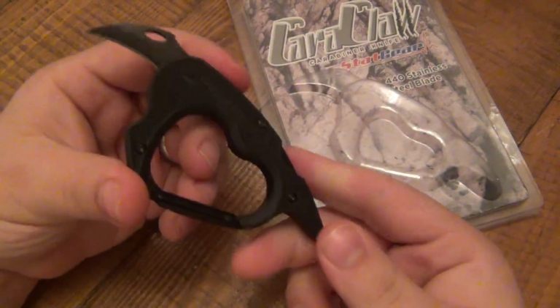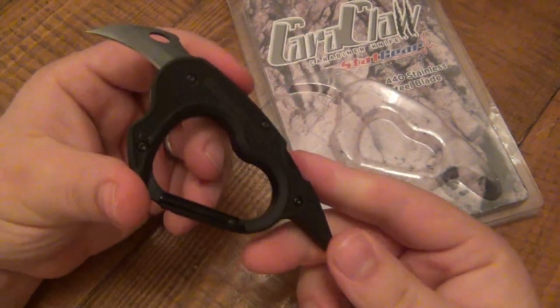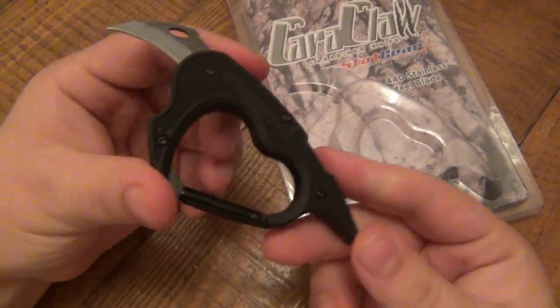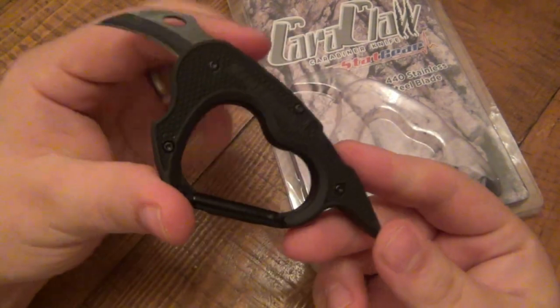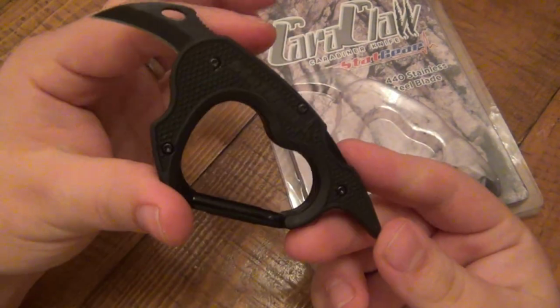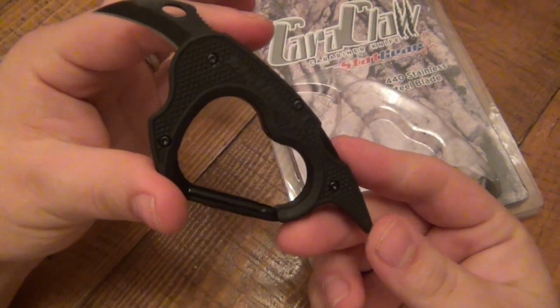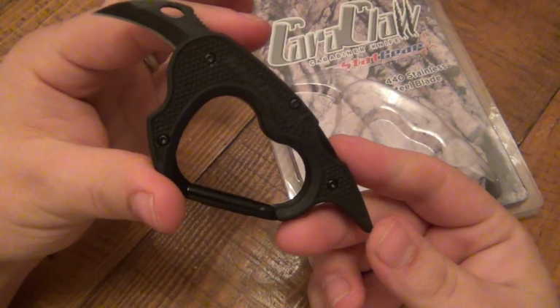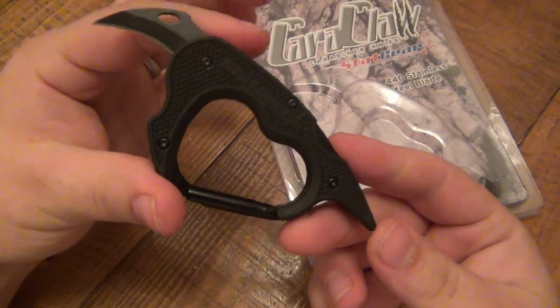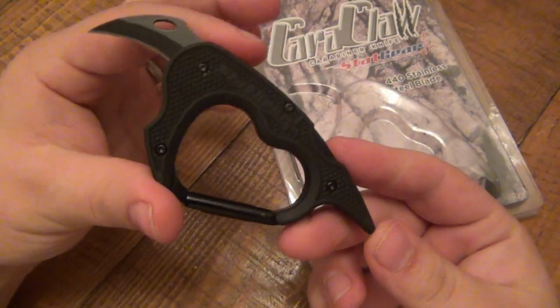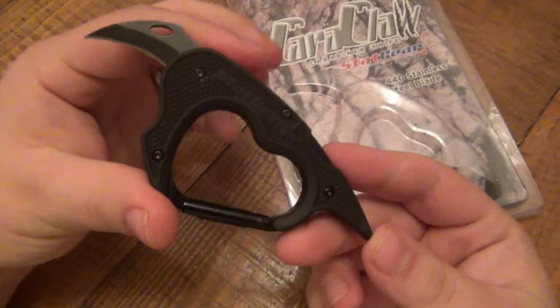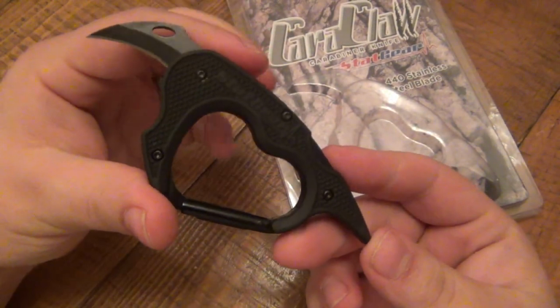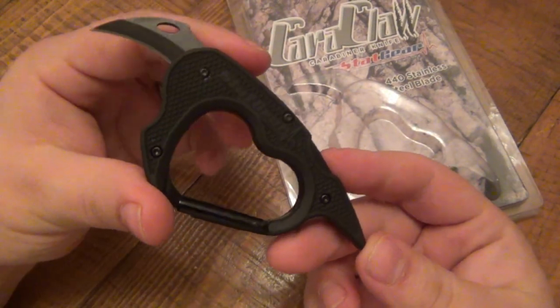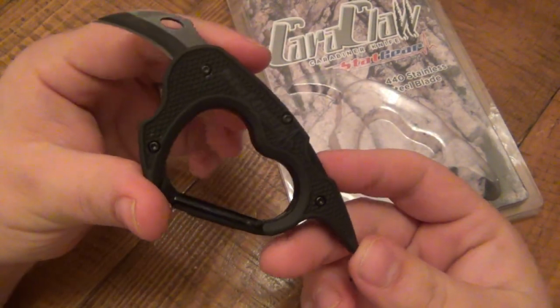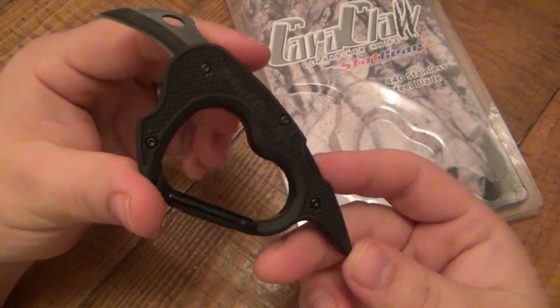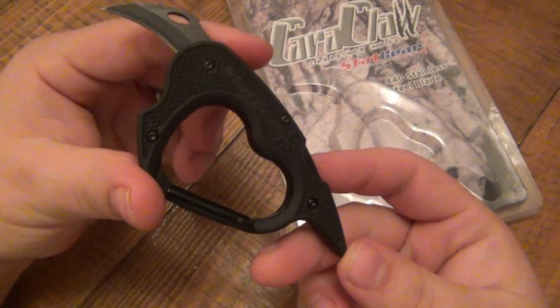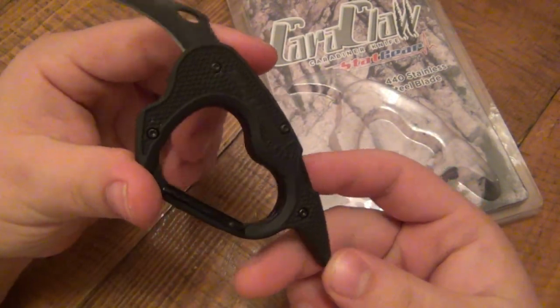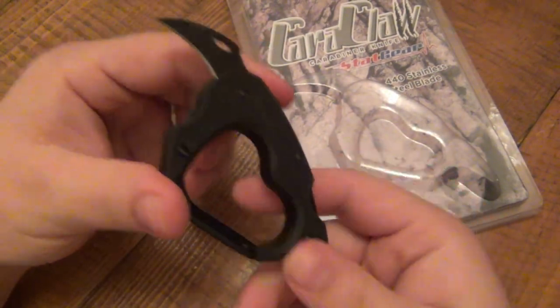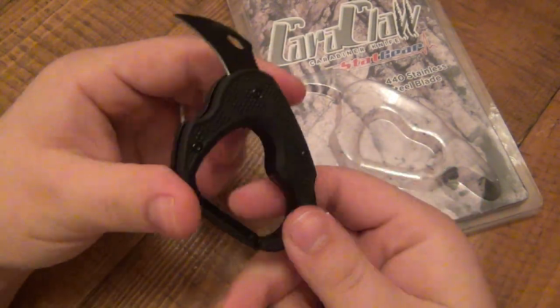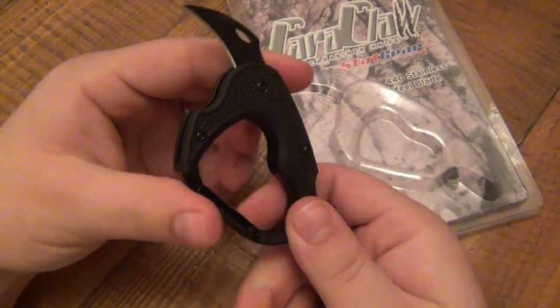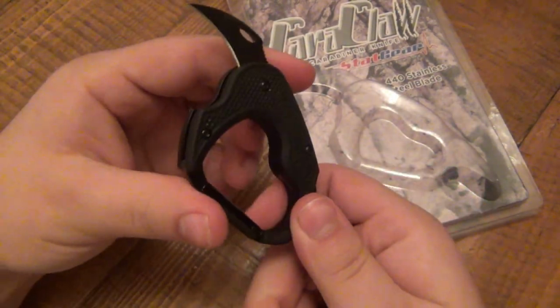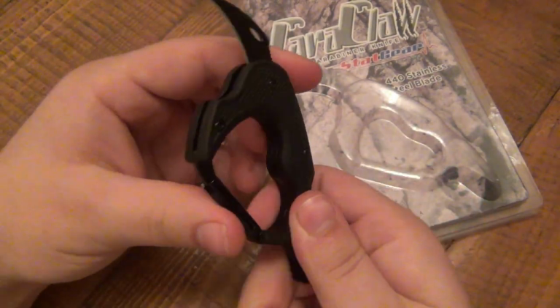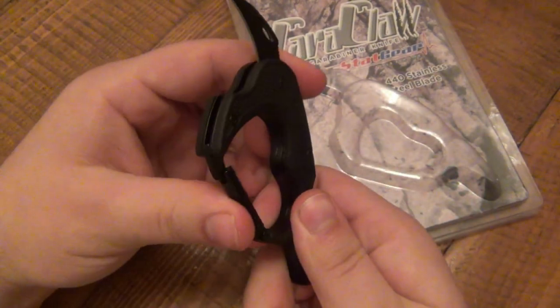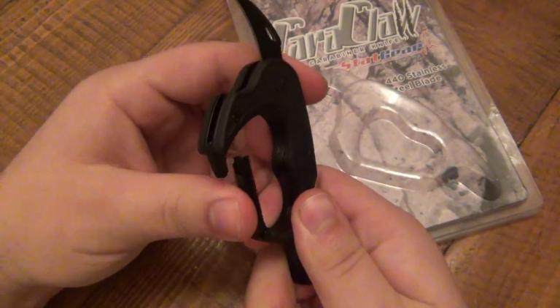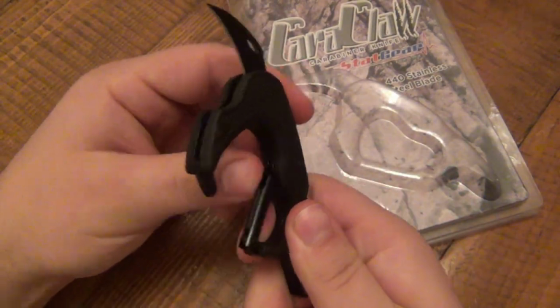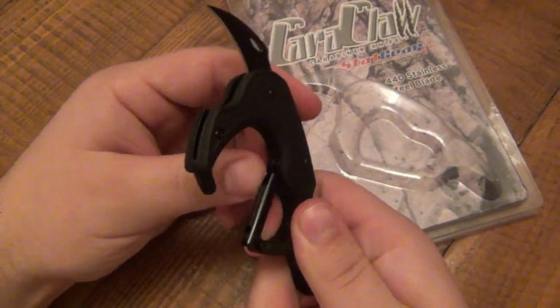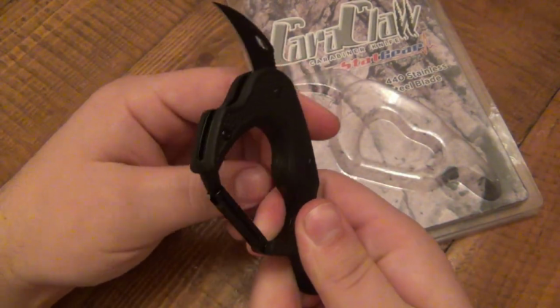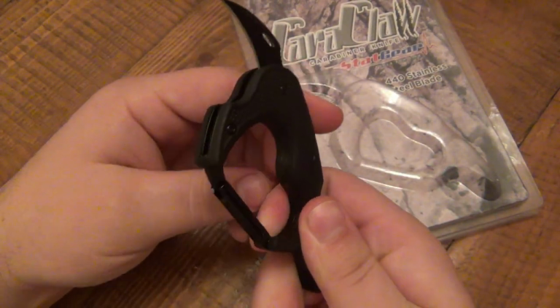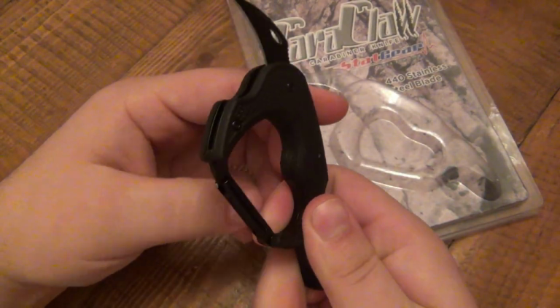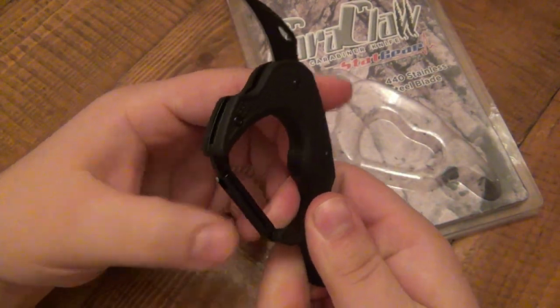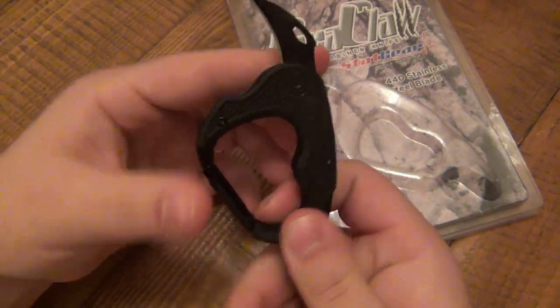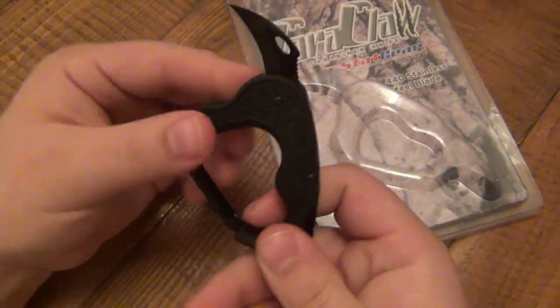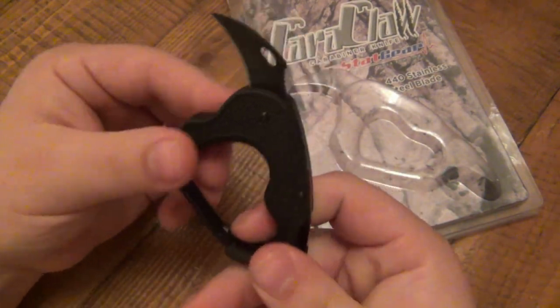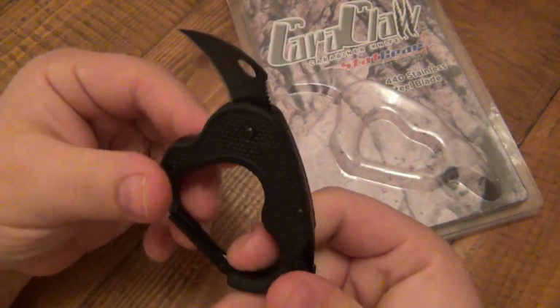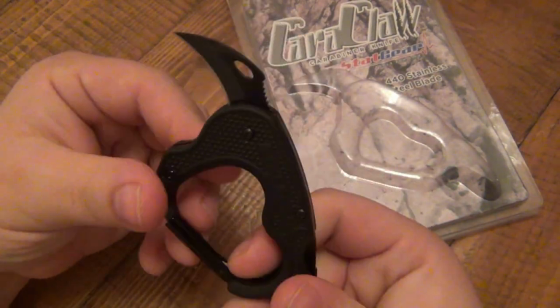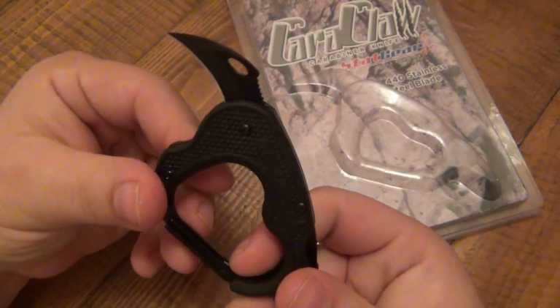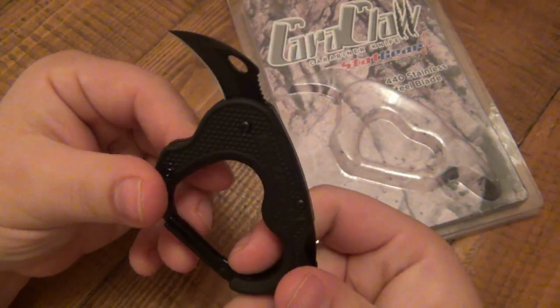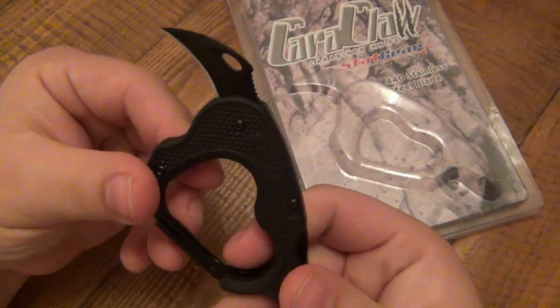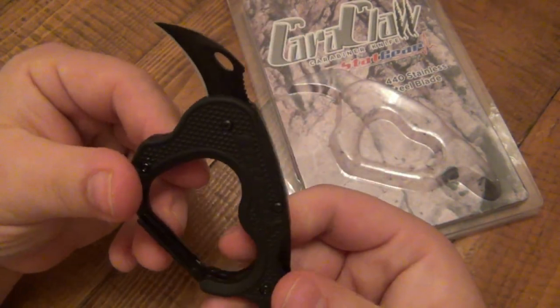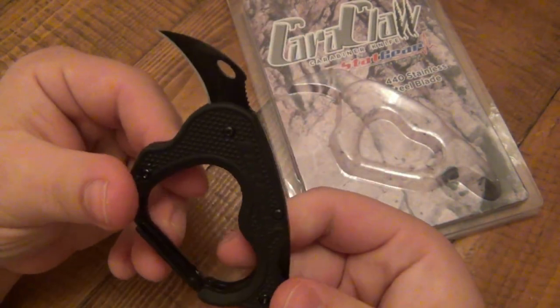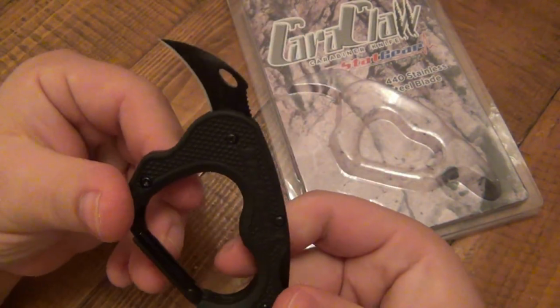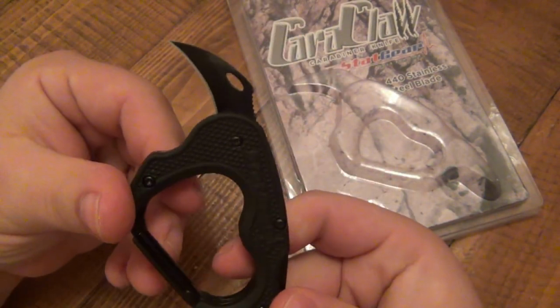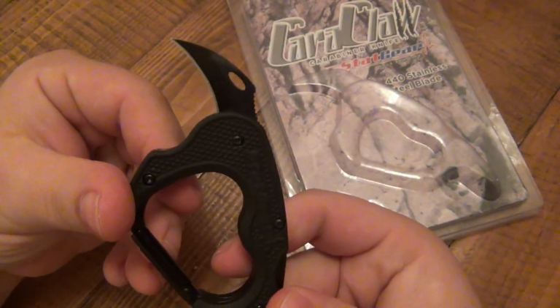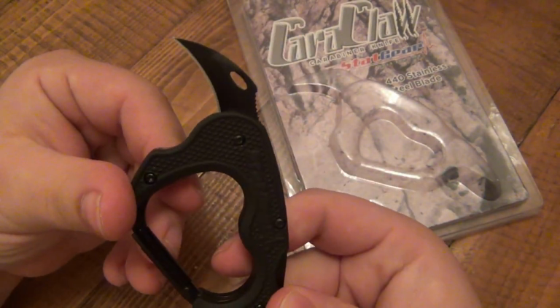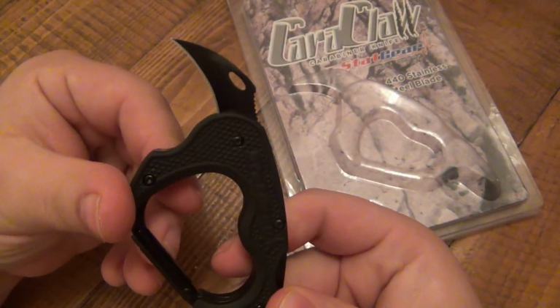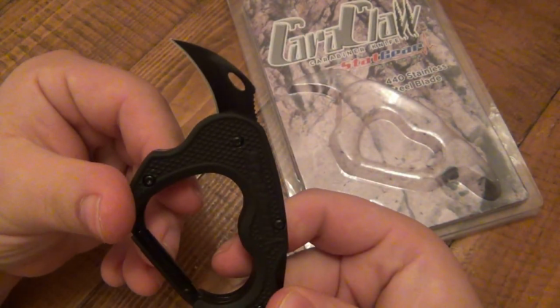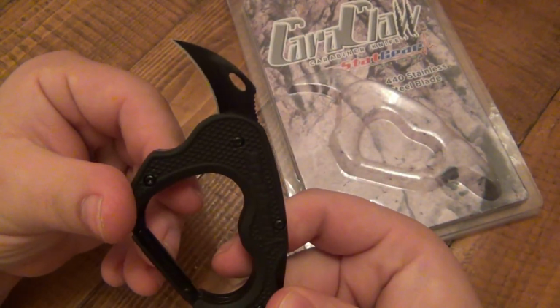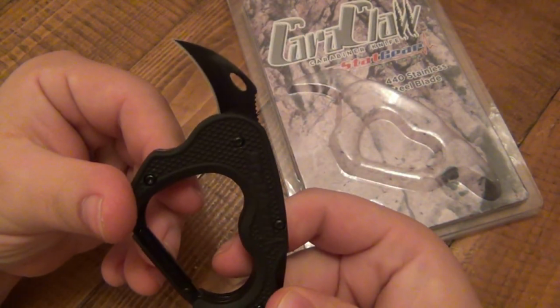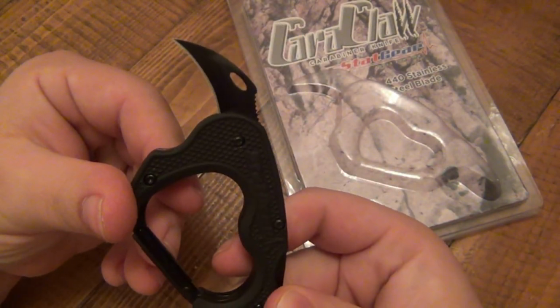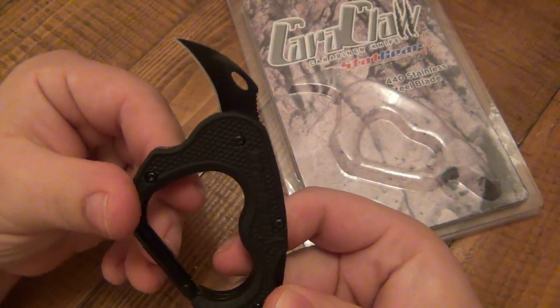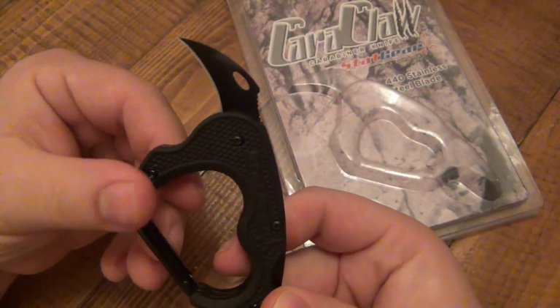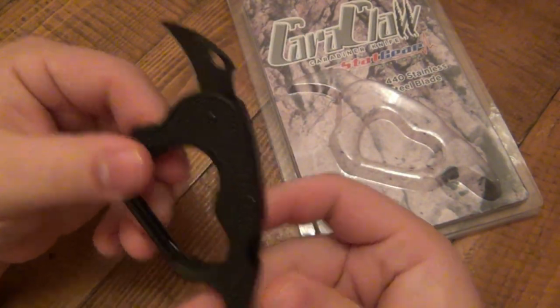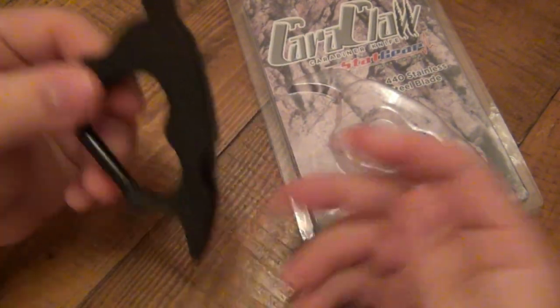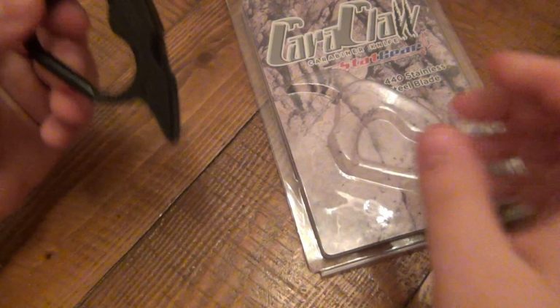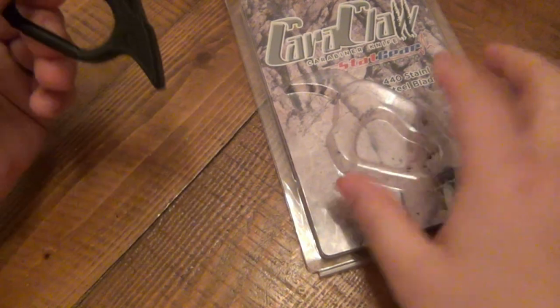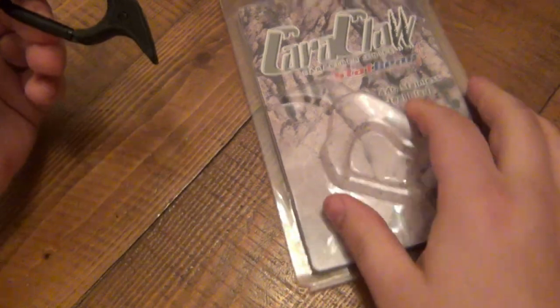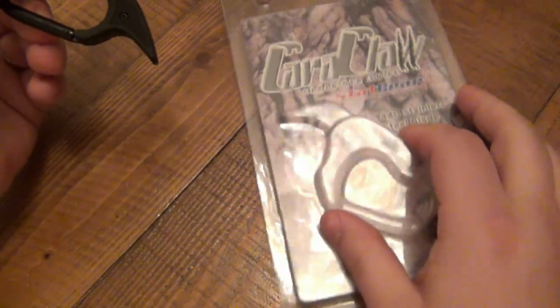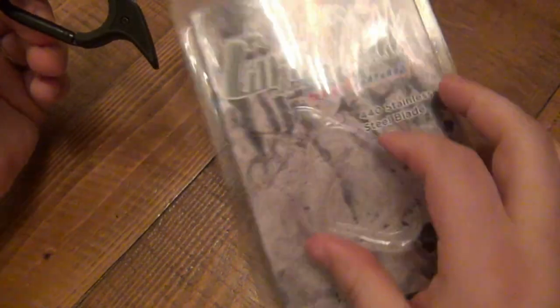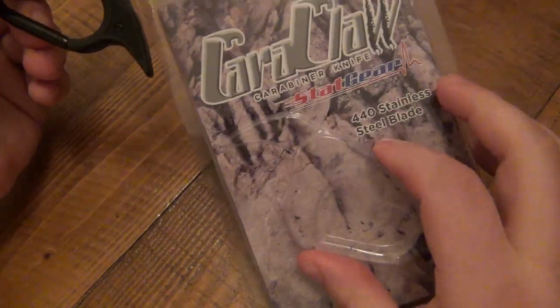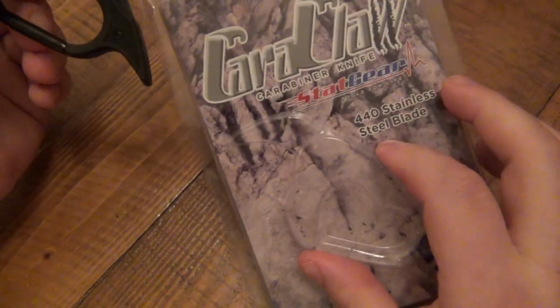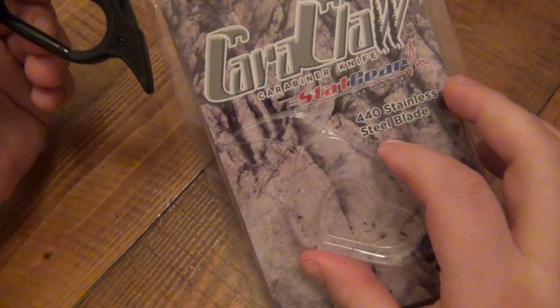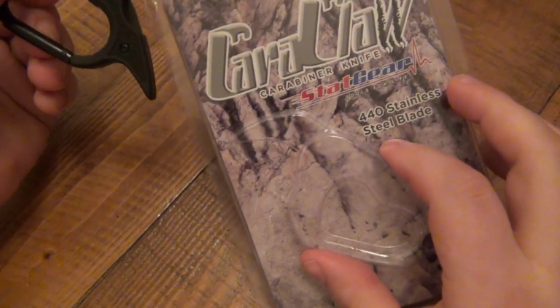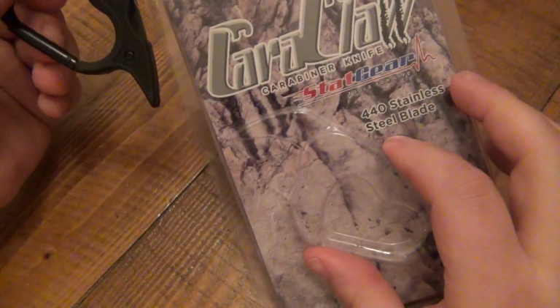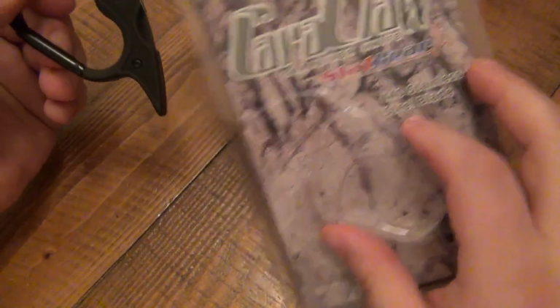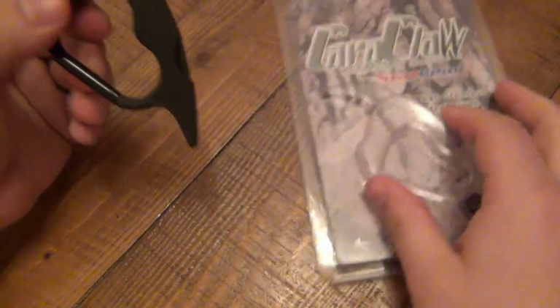It's pretty self-explanatory. It is a carabiner, number one, but it's also a karambit — that's where it gets the name, the Karaklaw.